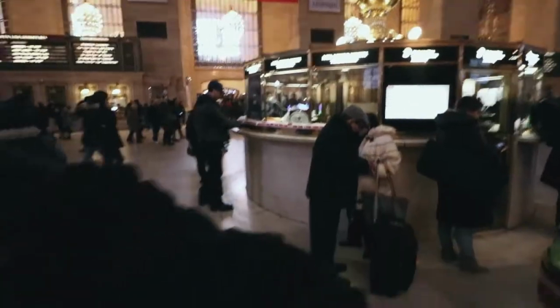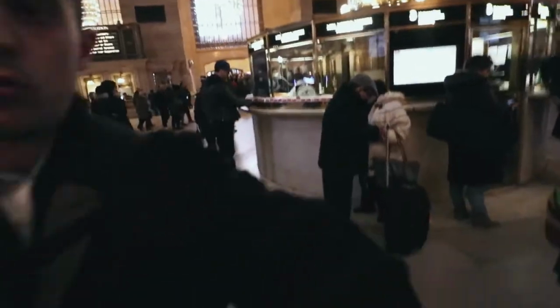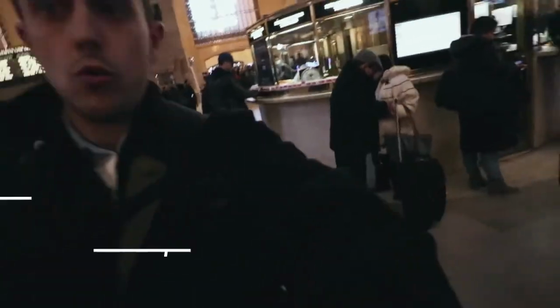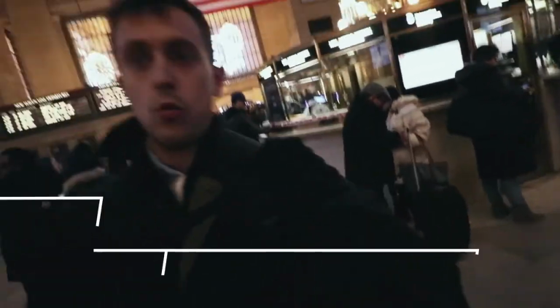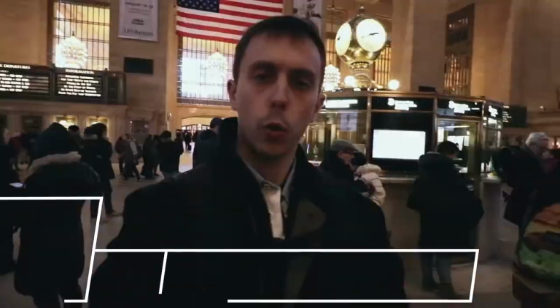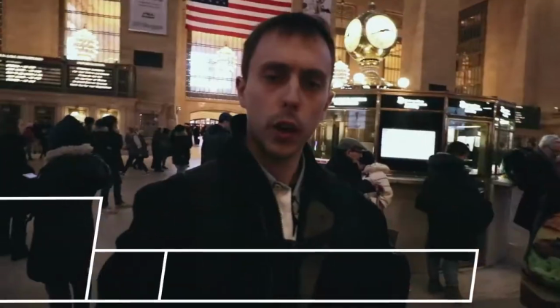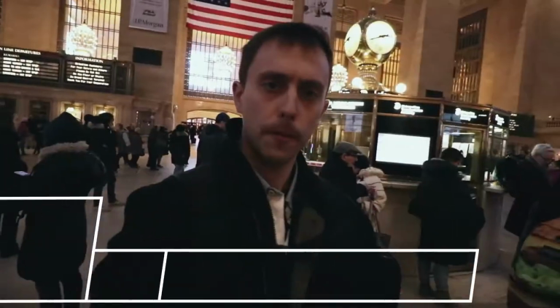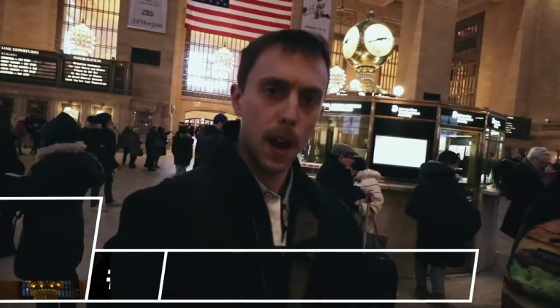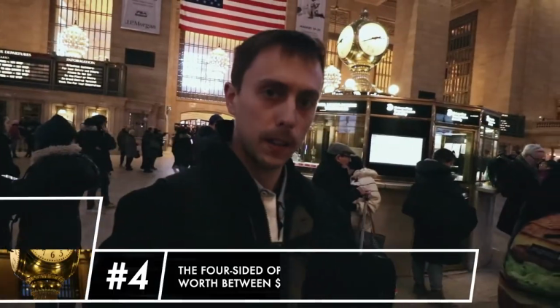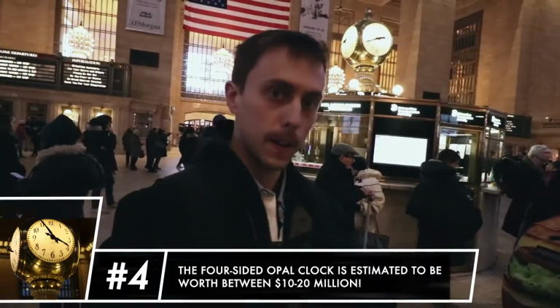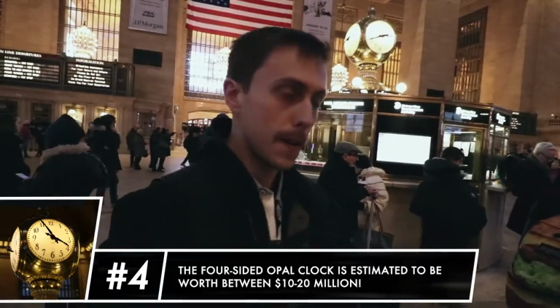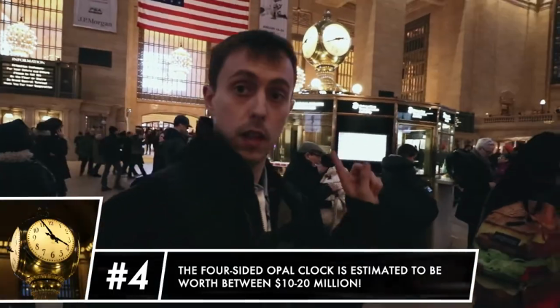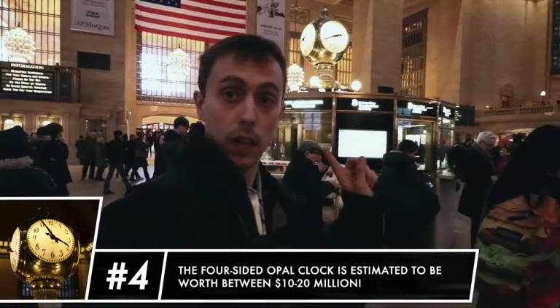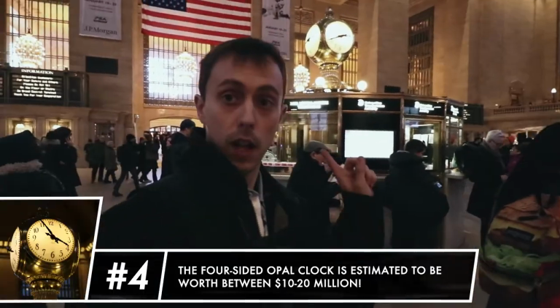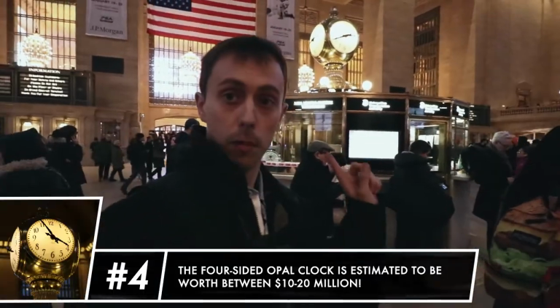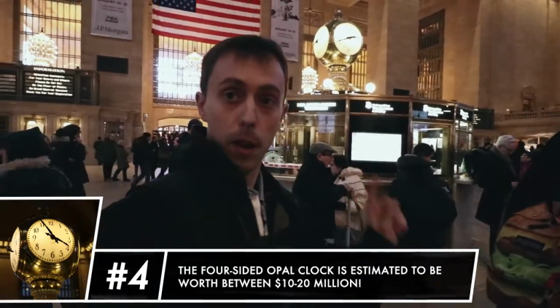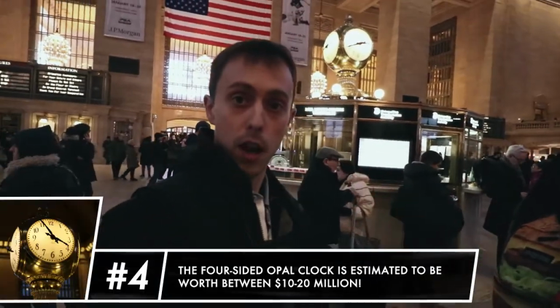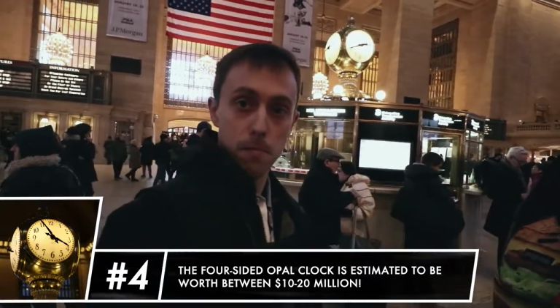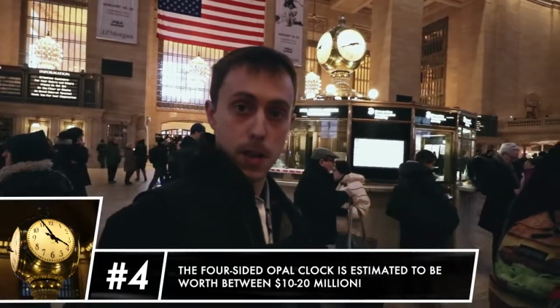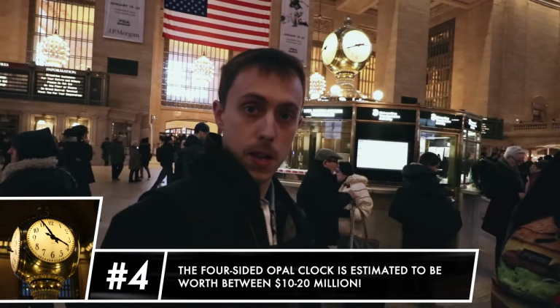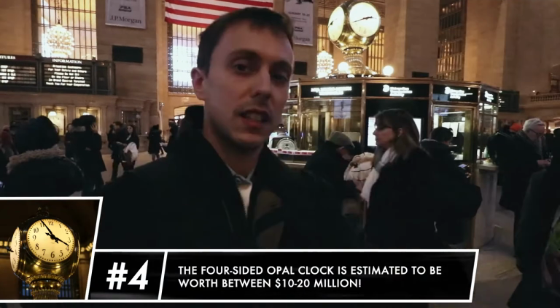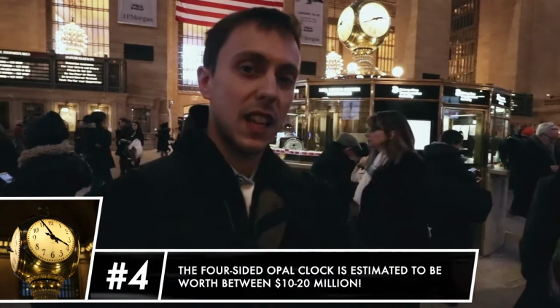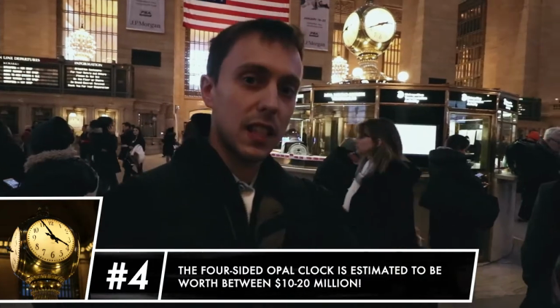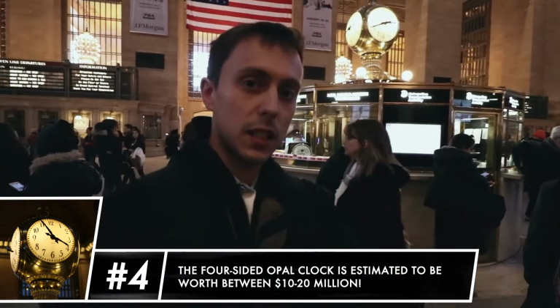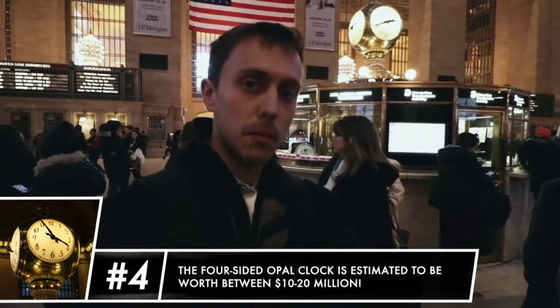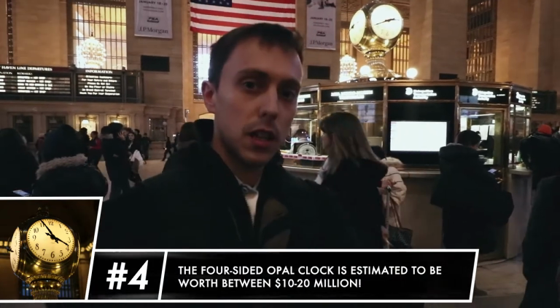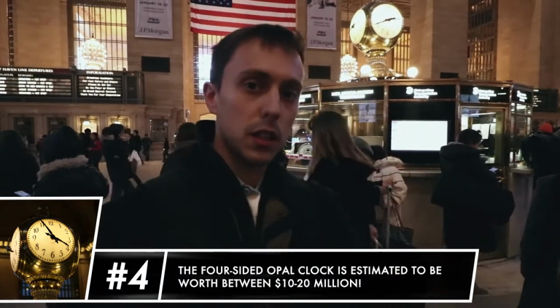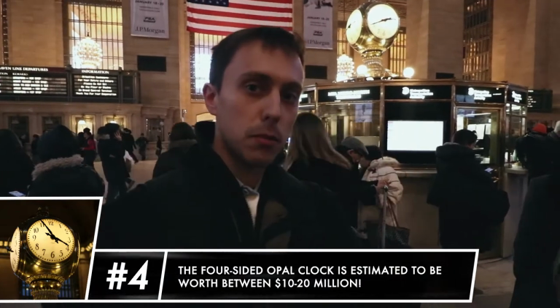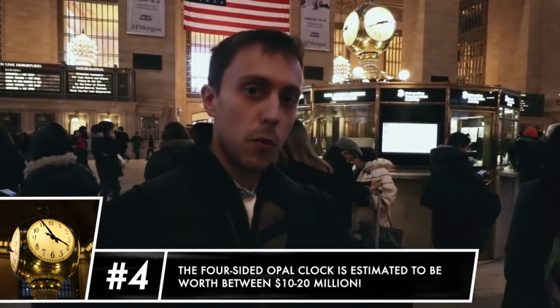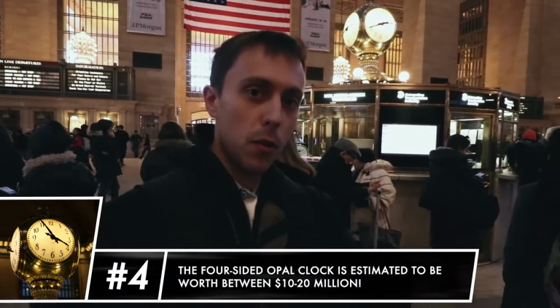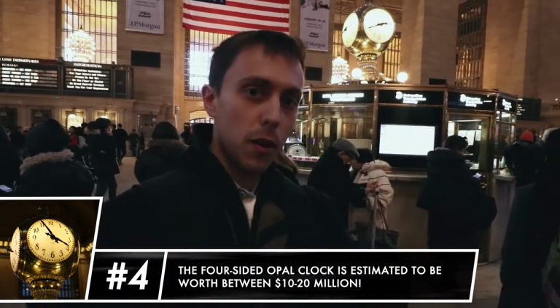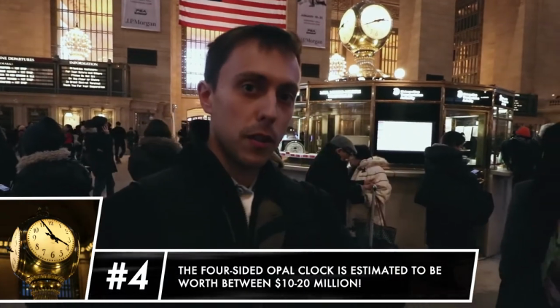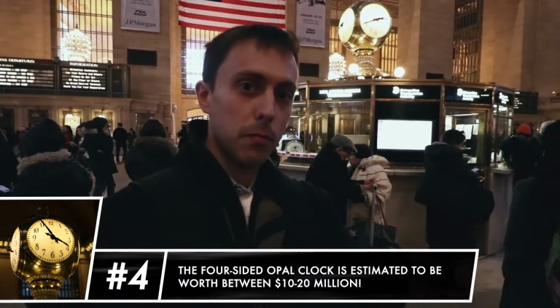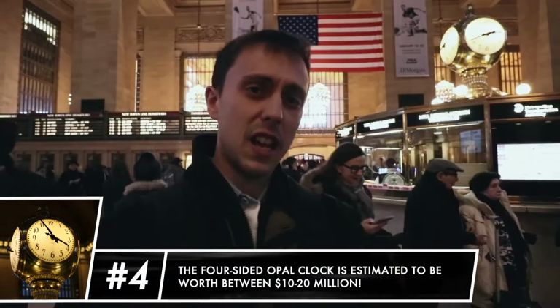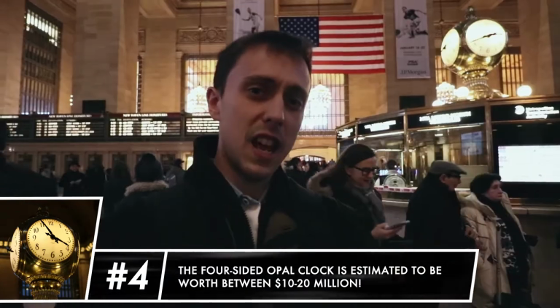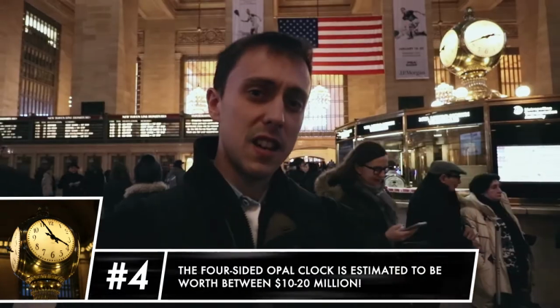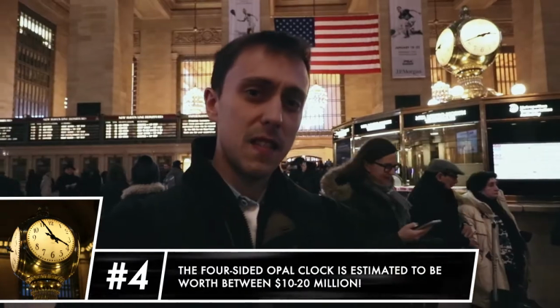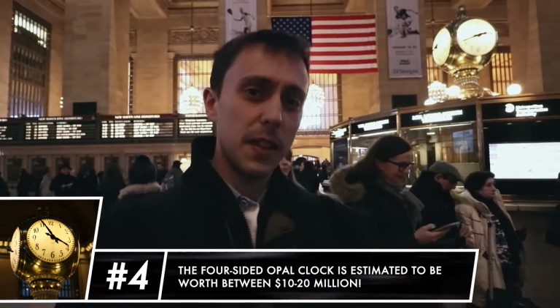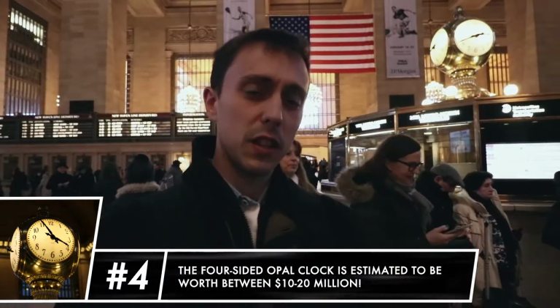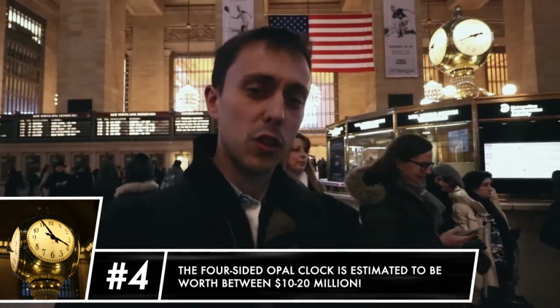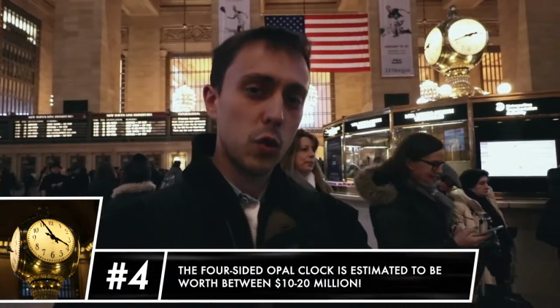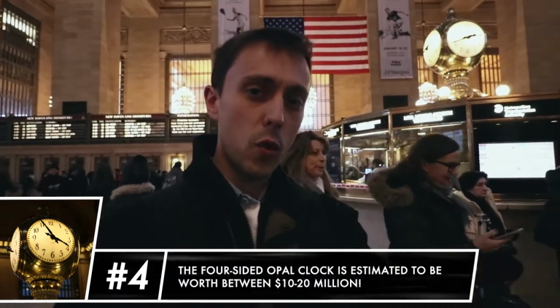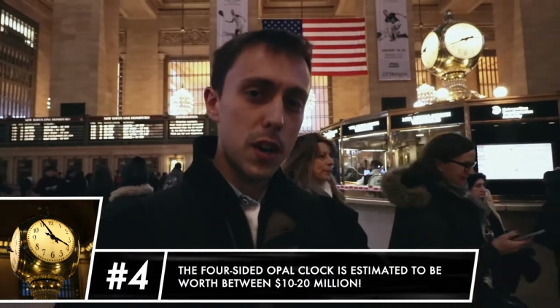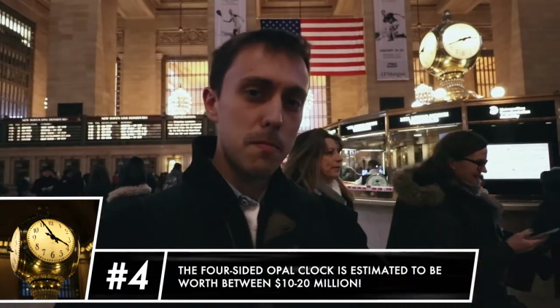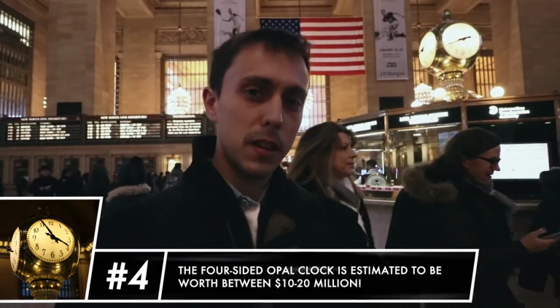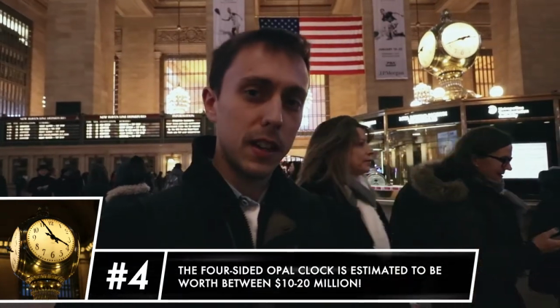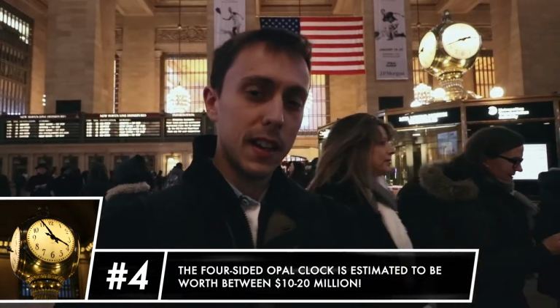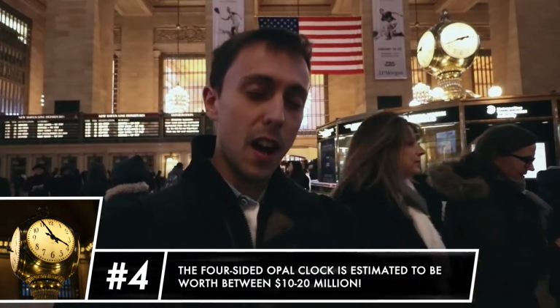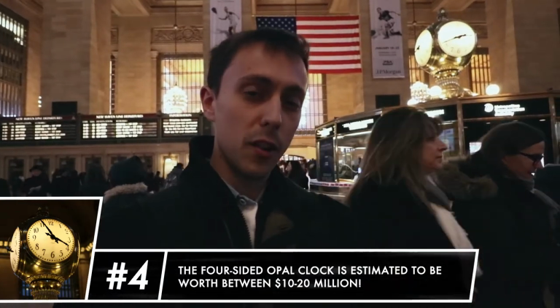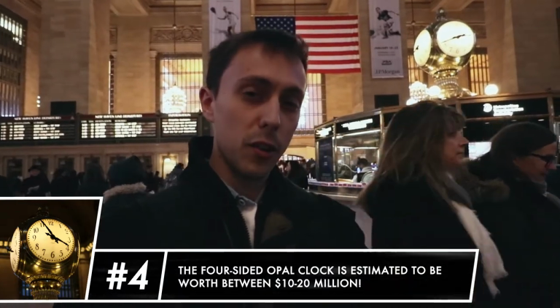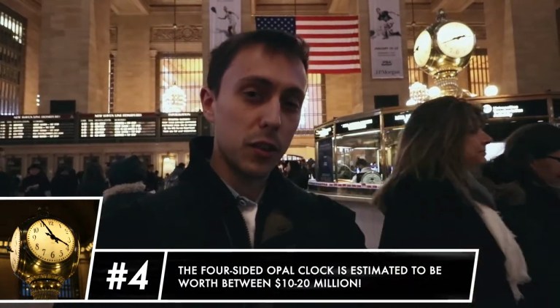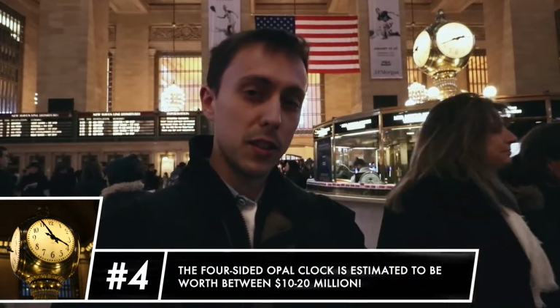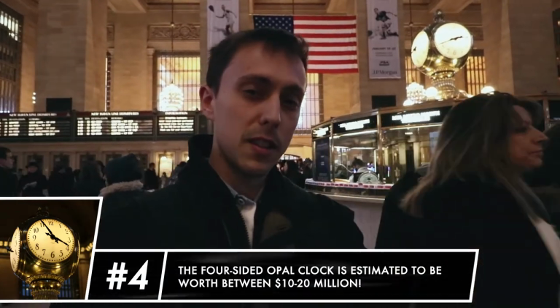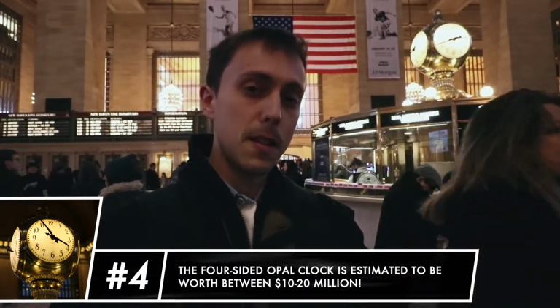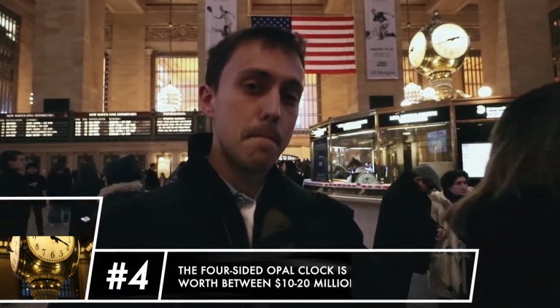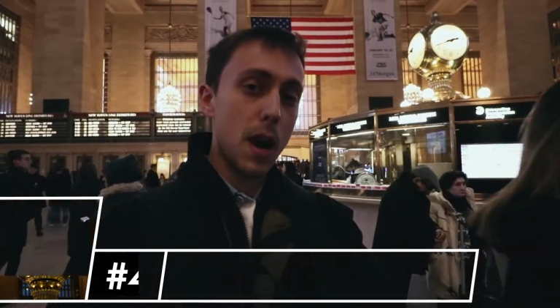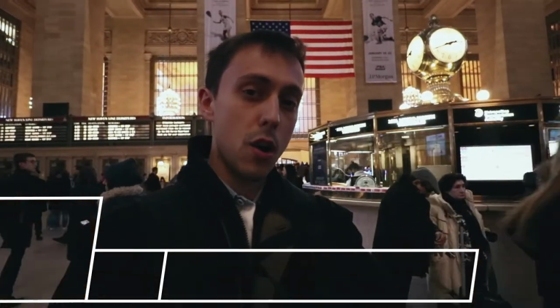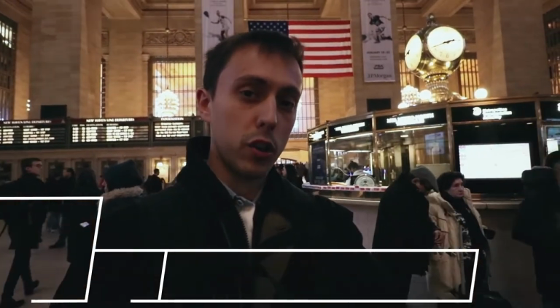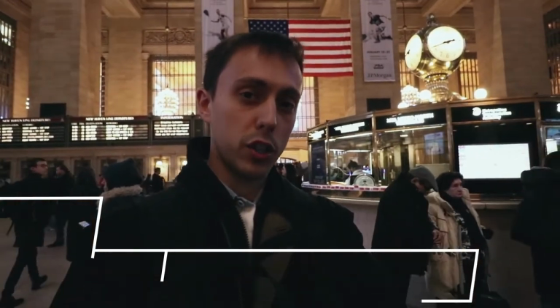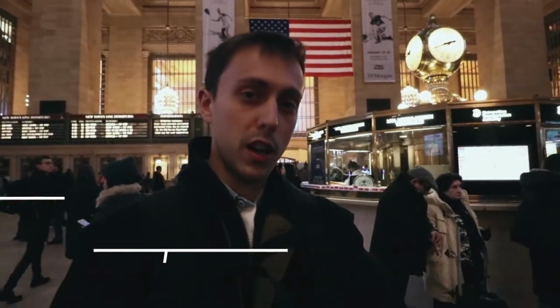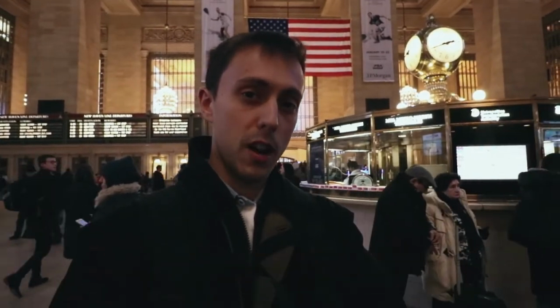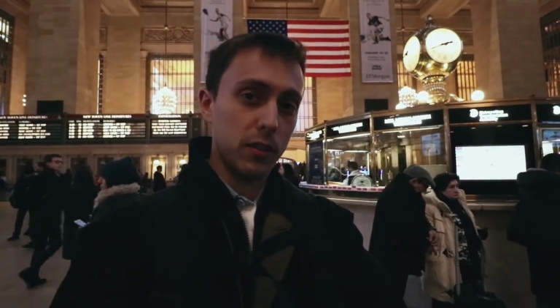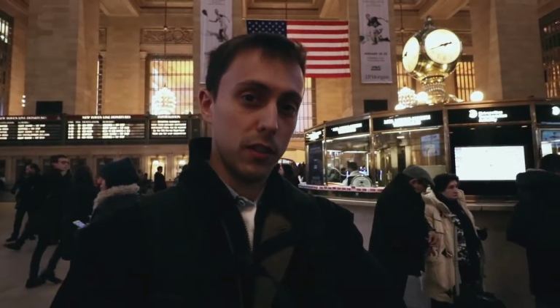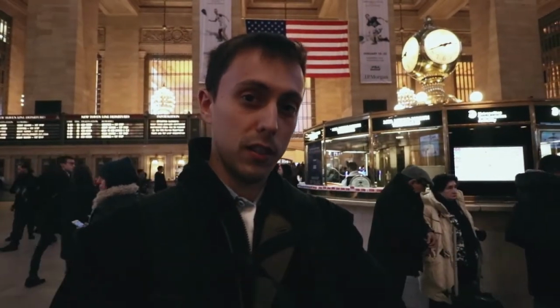A quick fact here — that clock behind me is estimated to be worth 10 to 20 million dollars by auction houses.